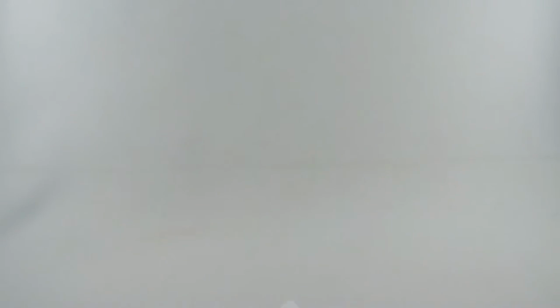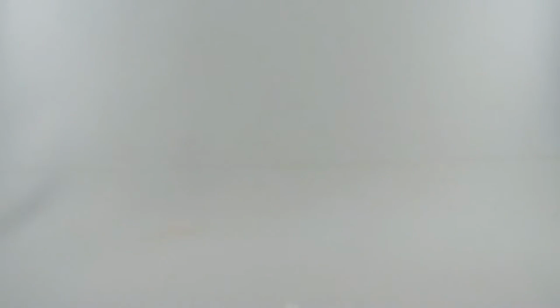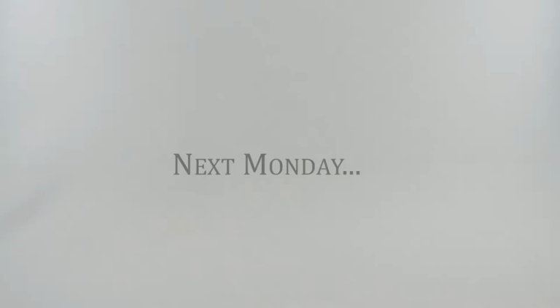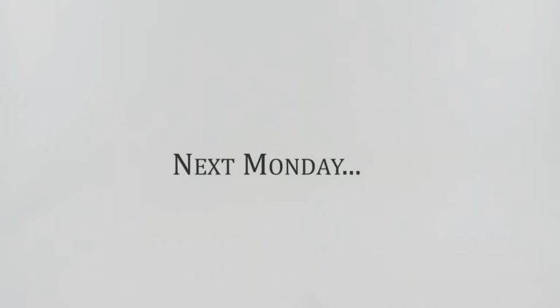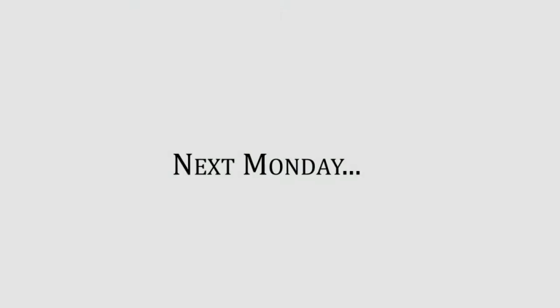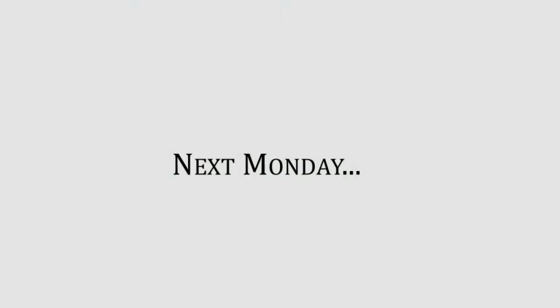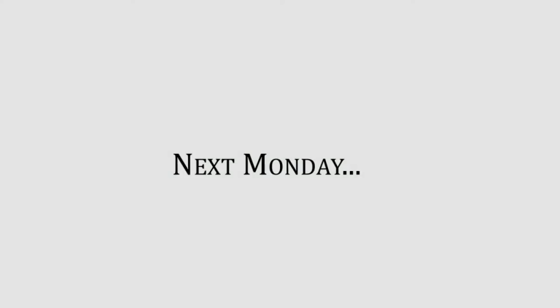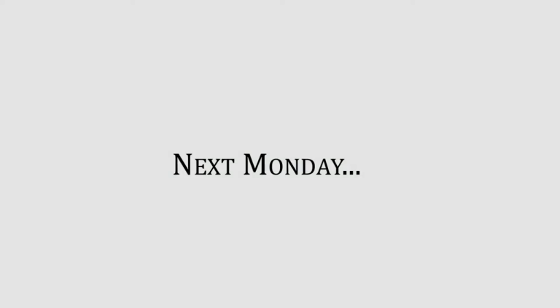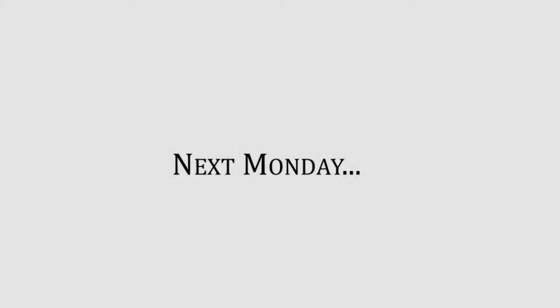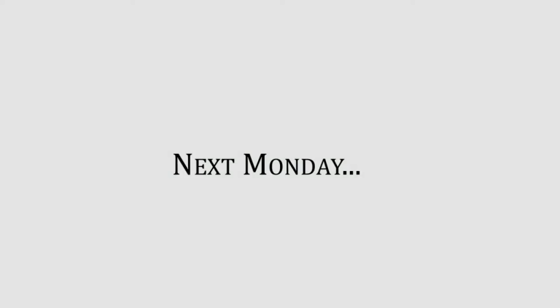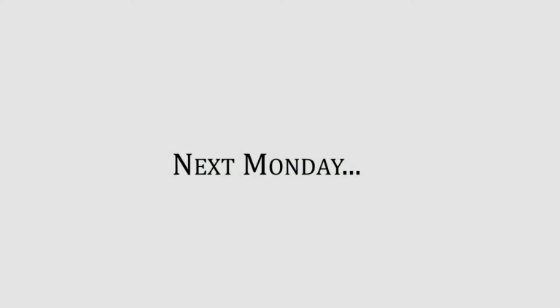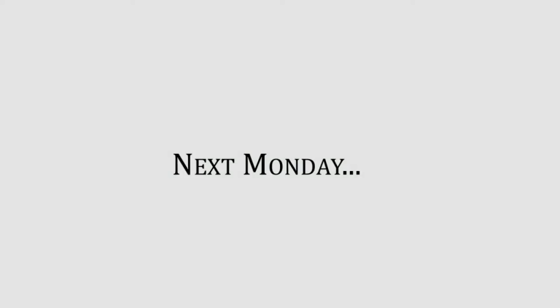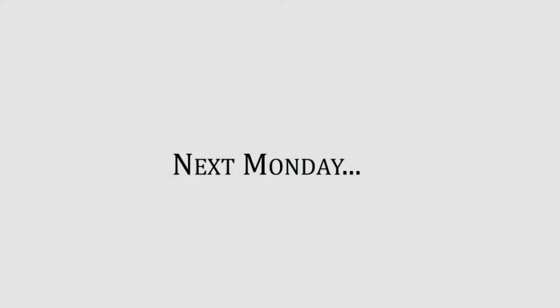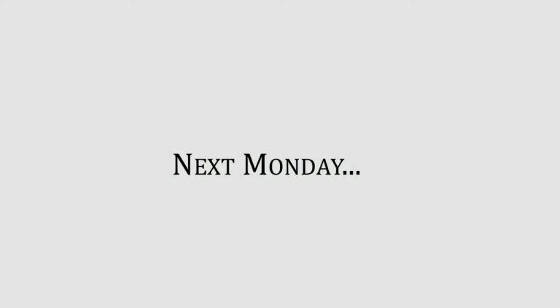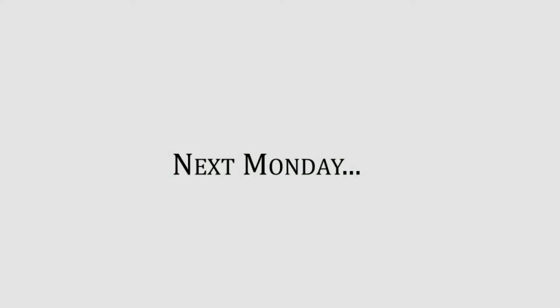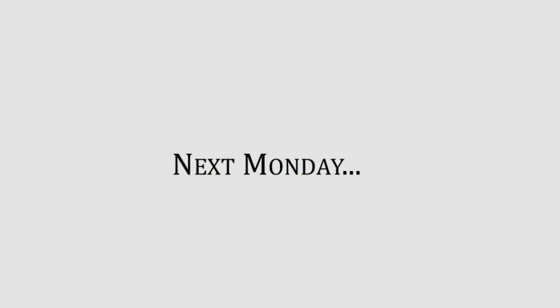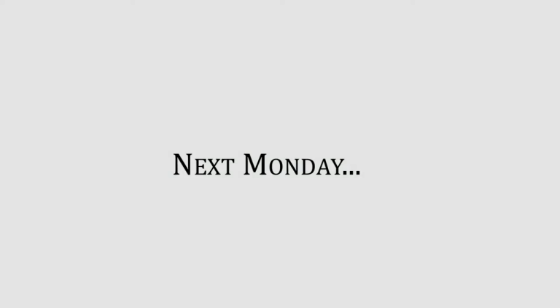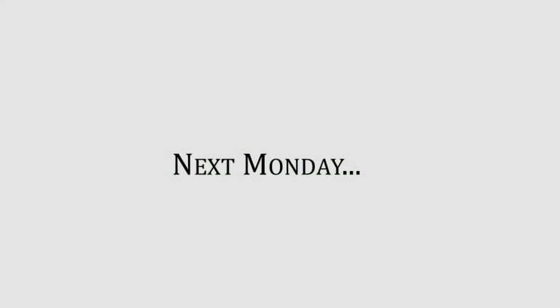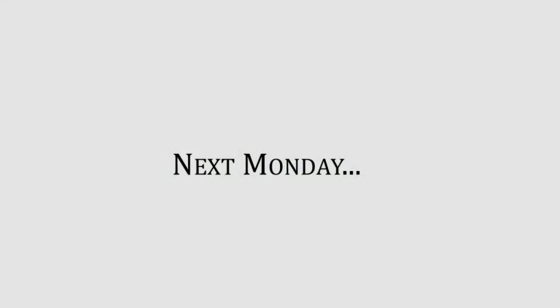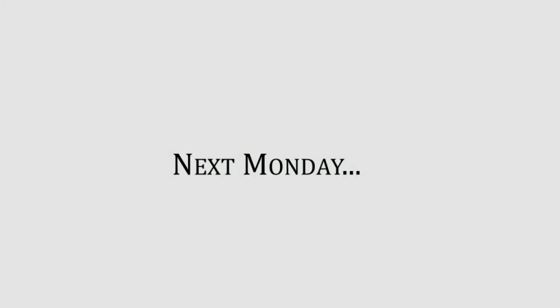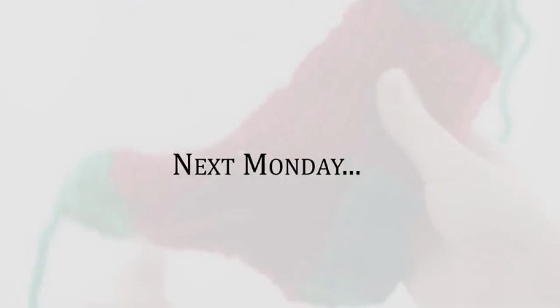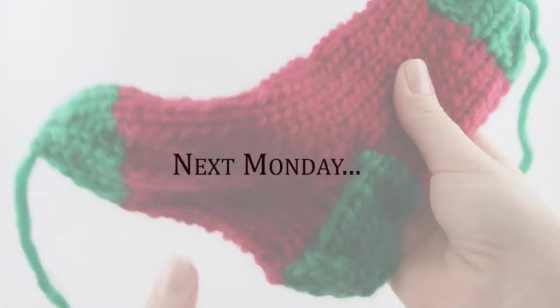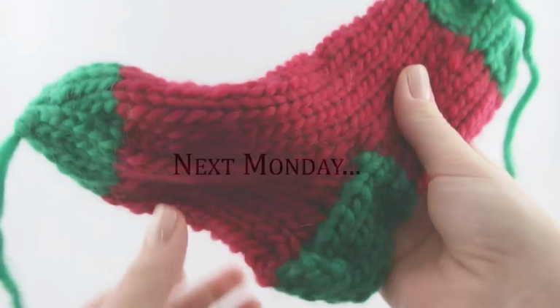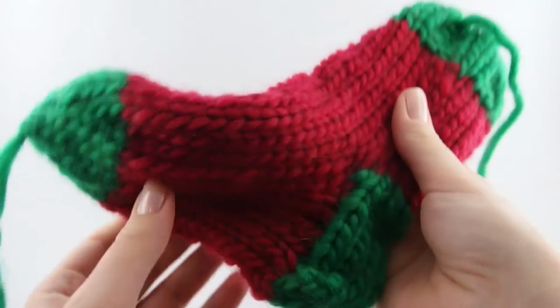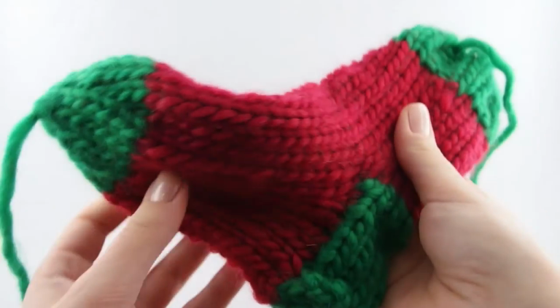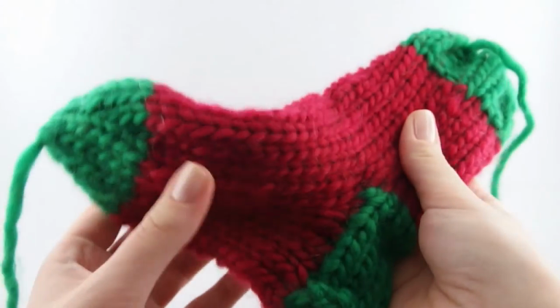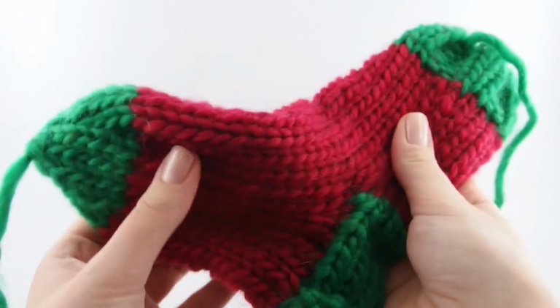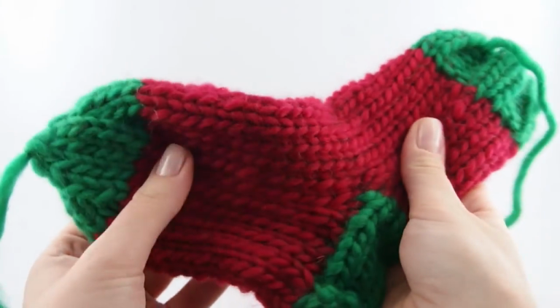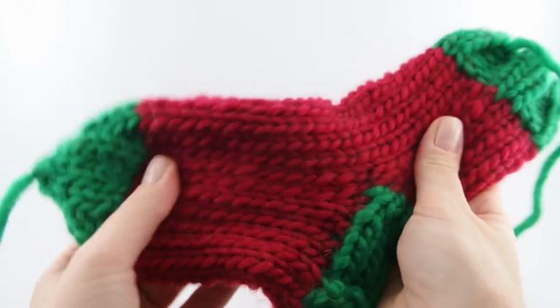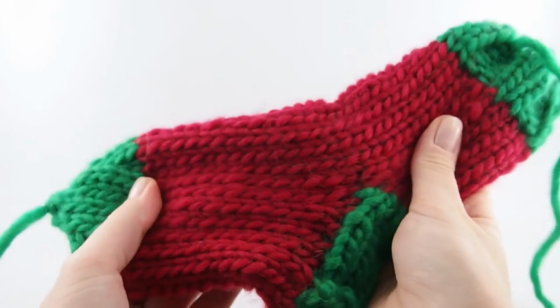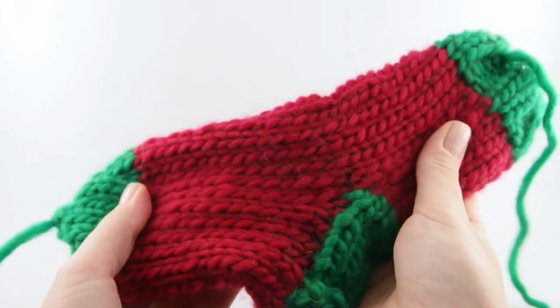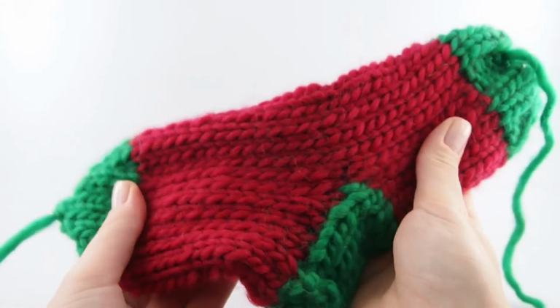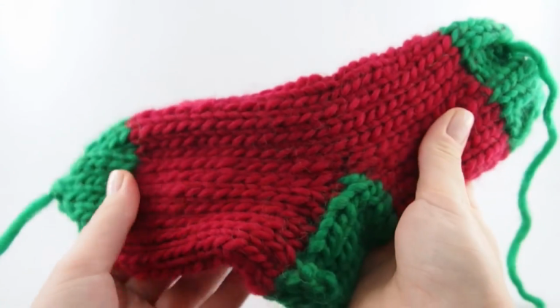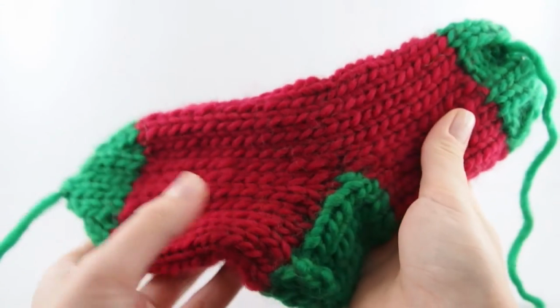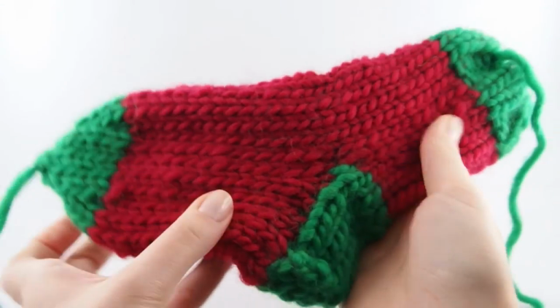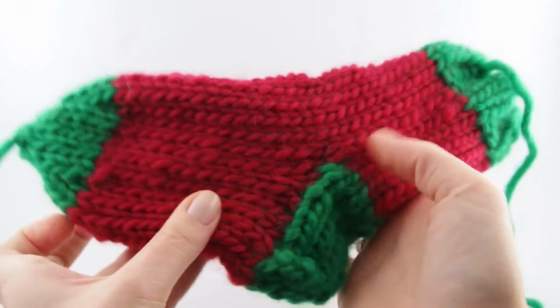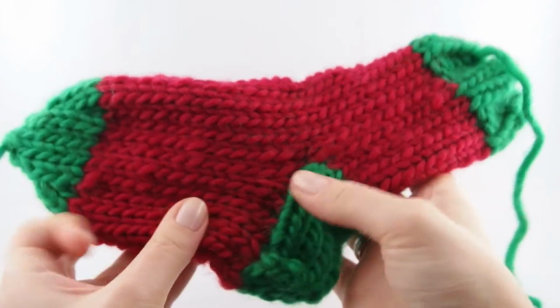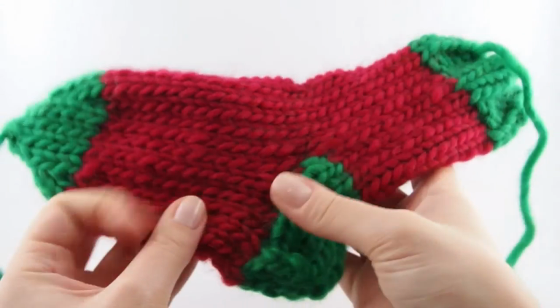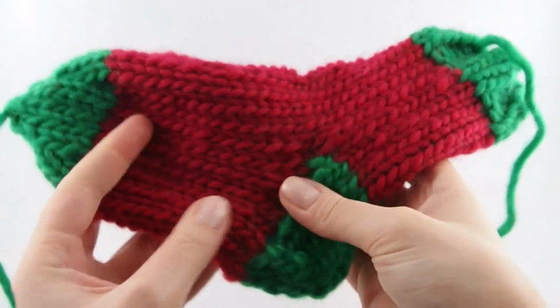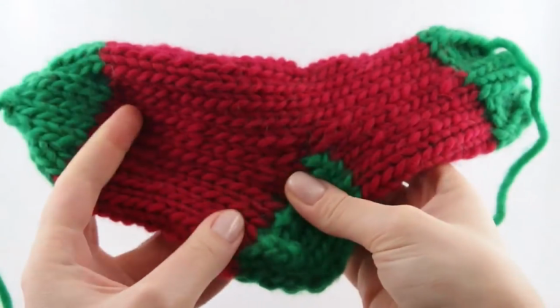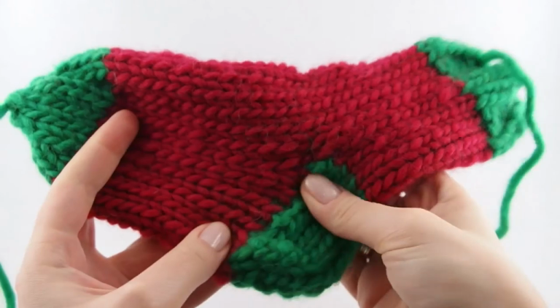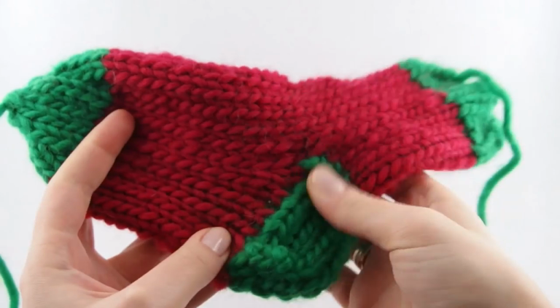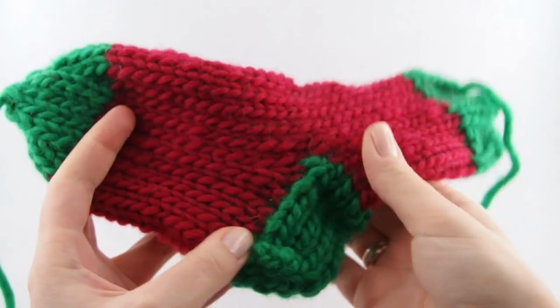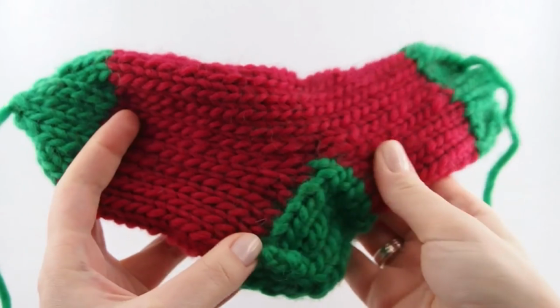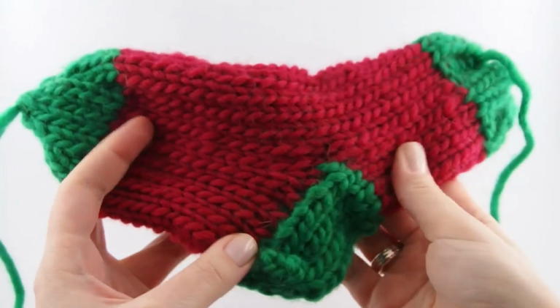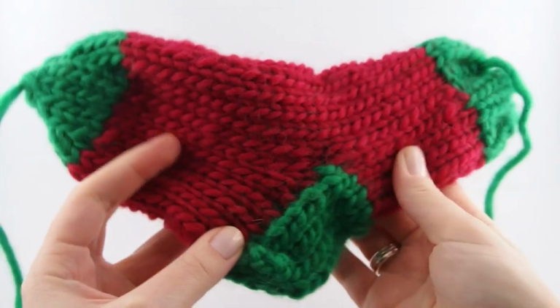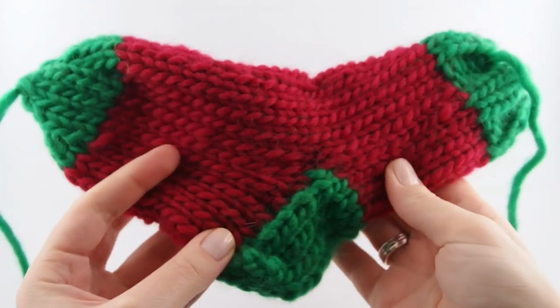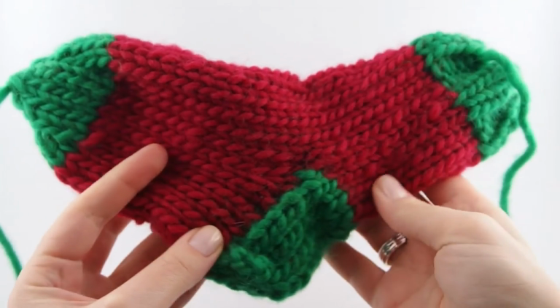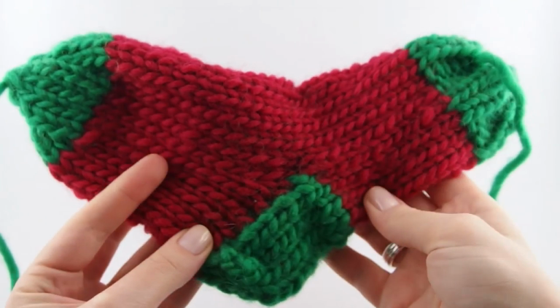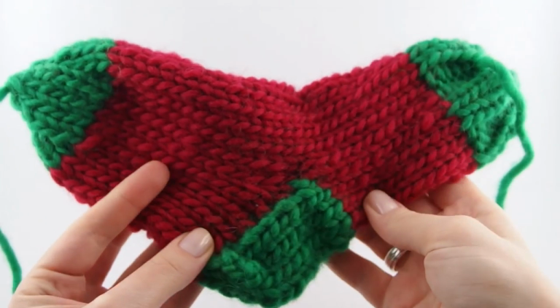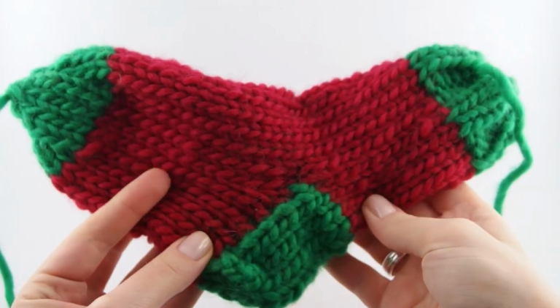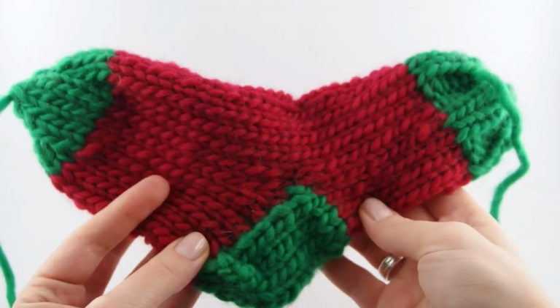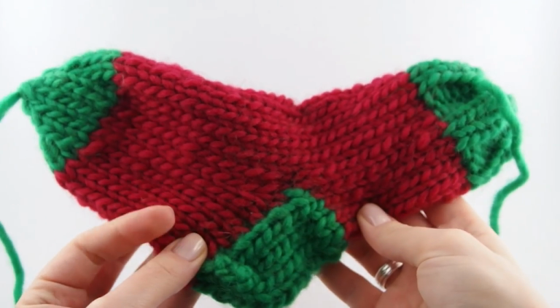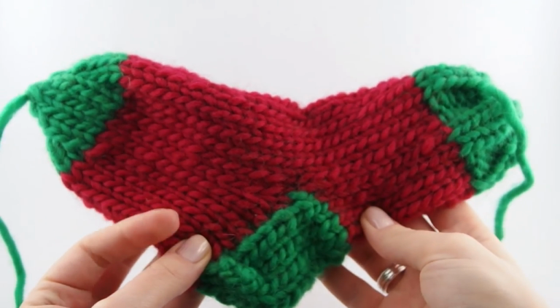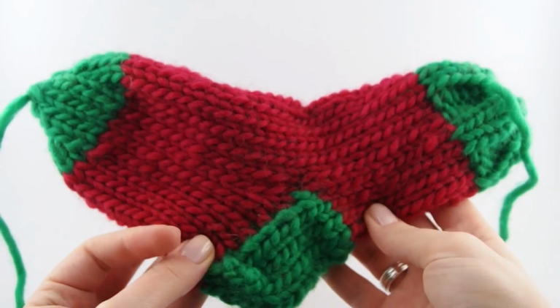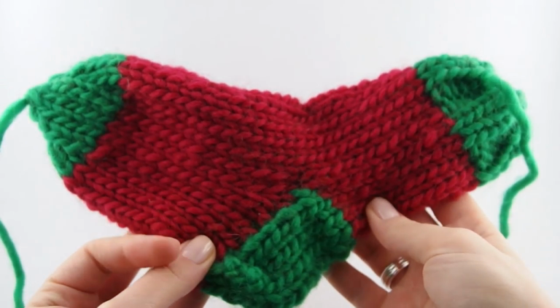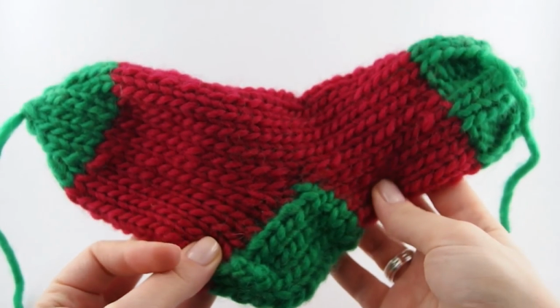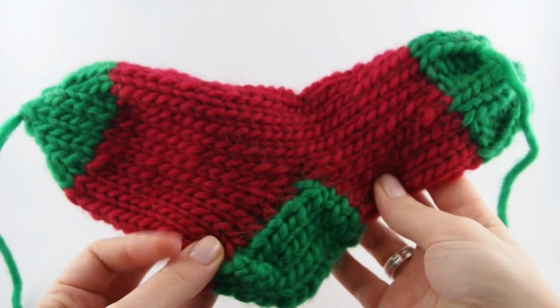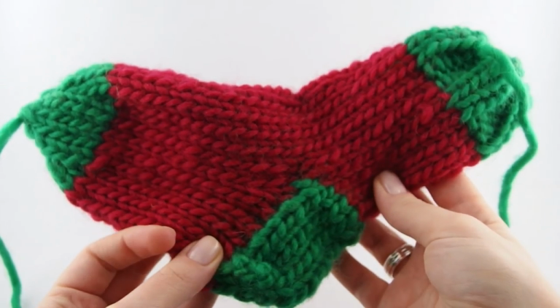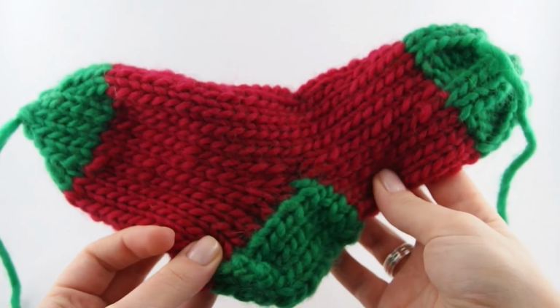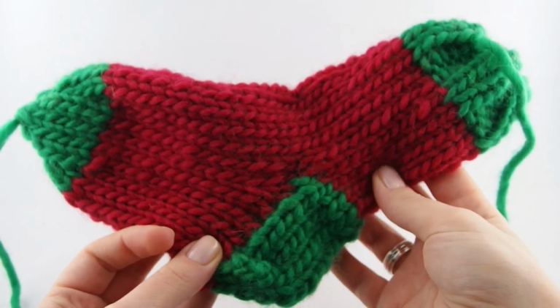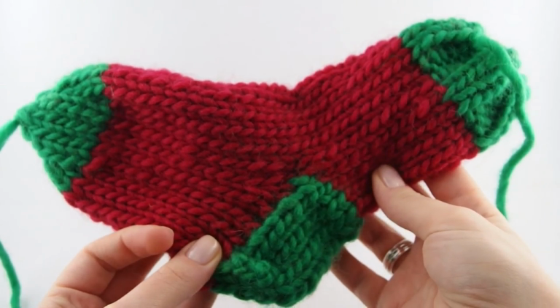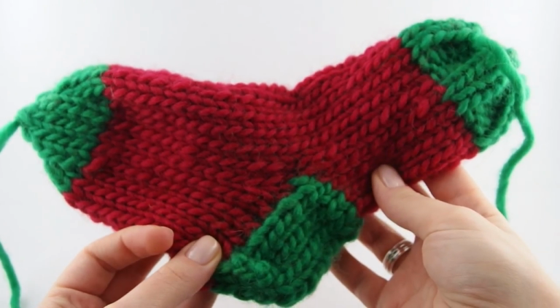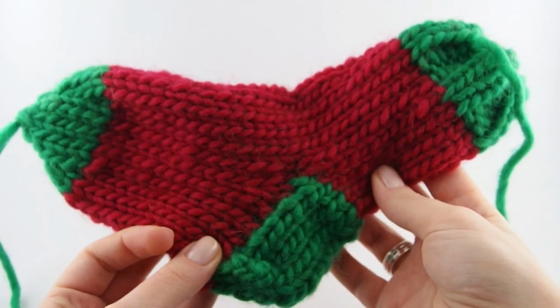So if you're interested check back on Monday for the first video where I will show you how to knit this sock. See you then!